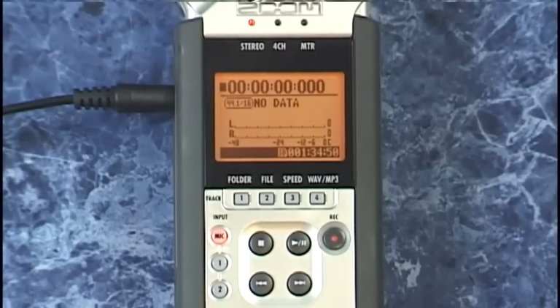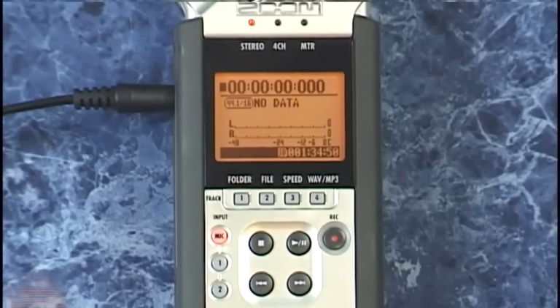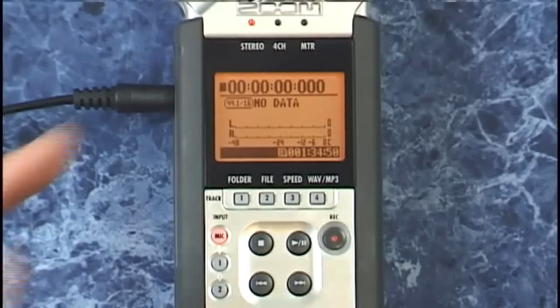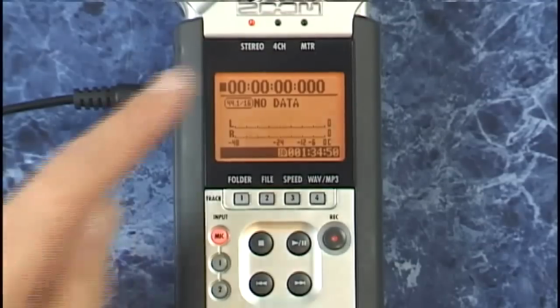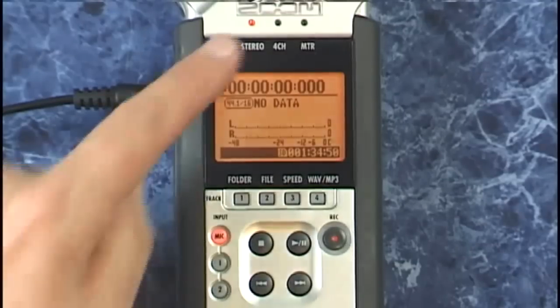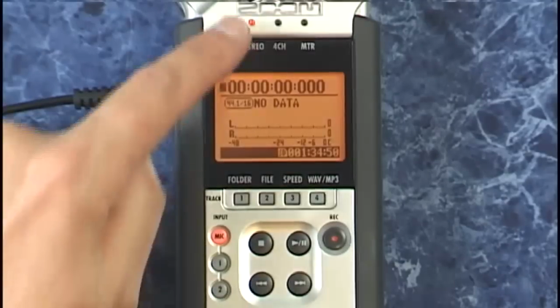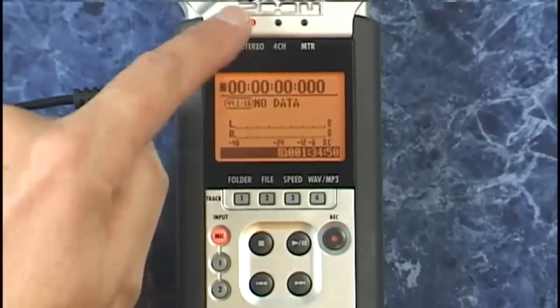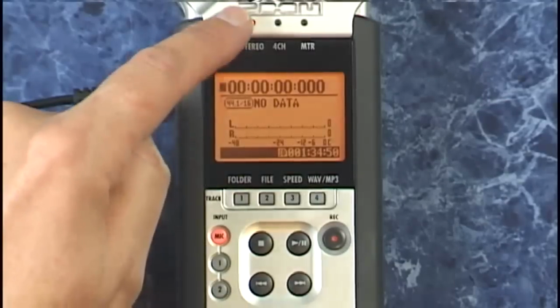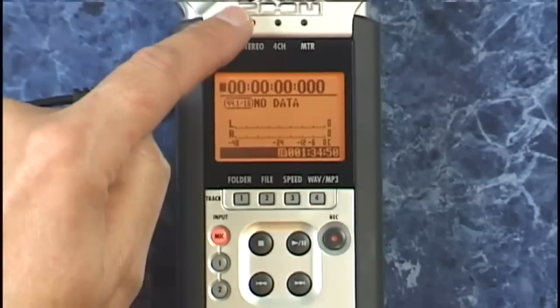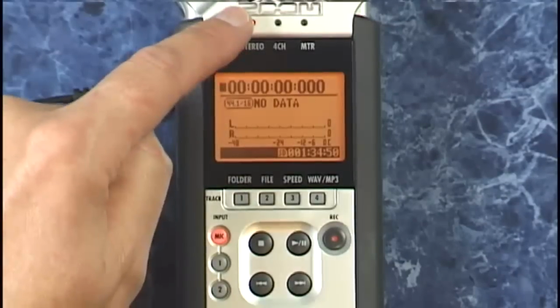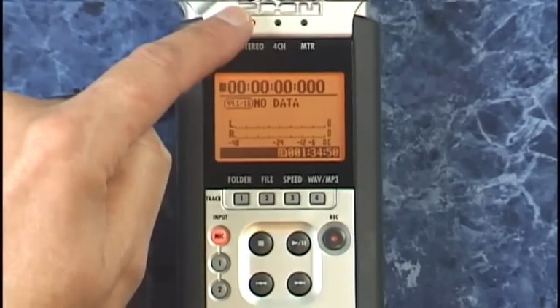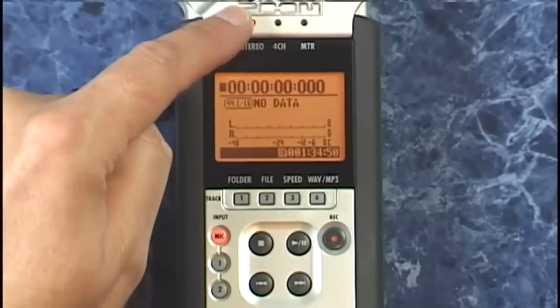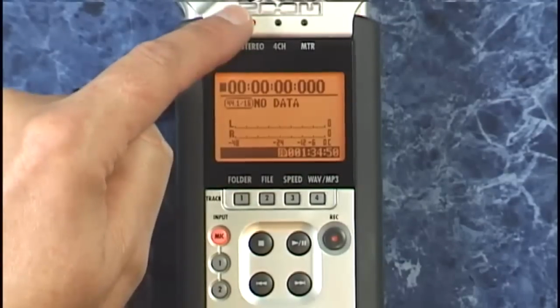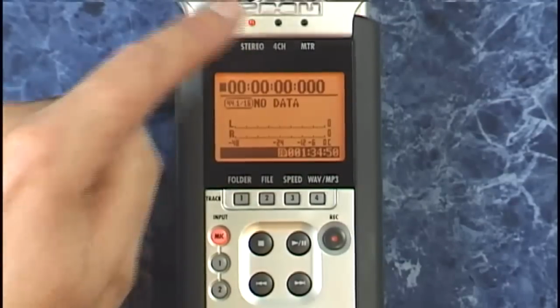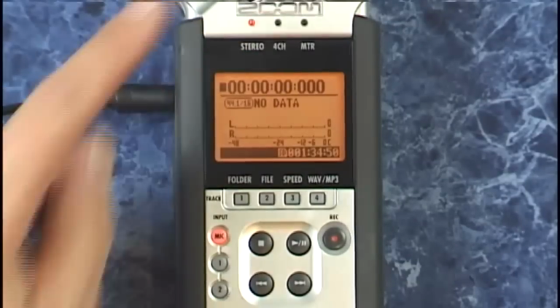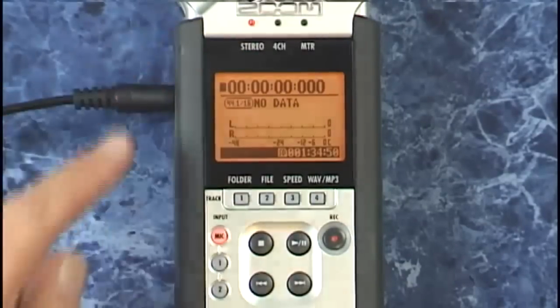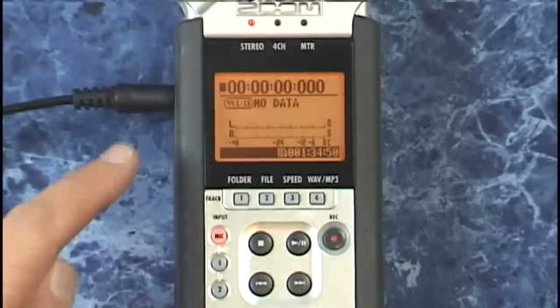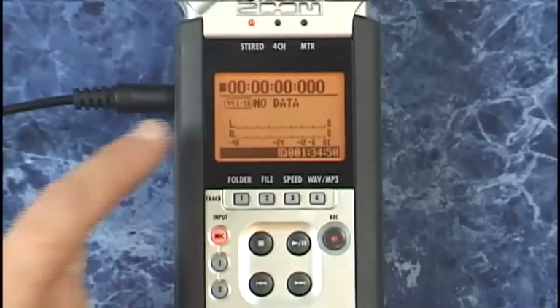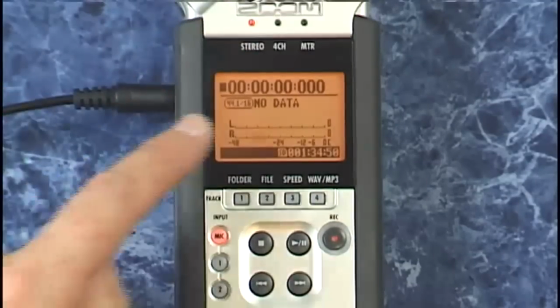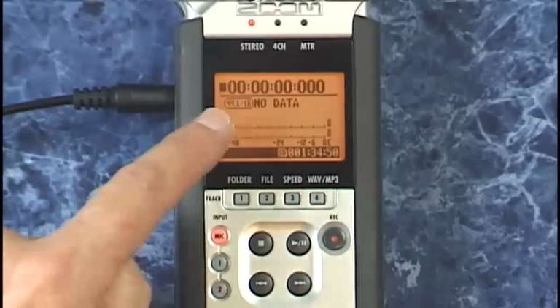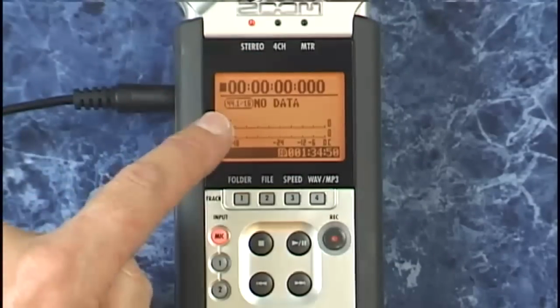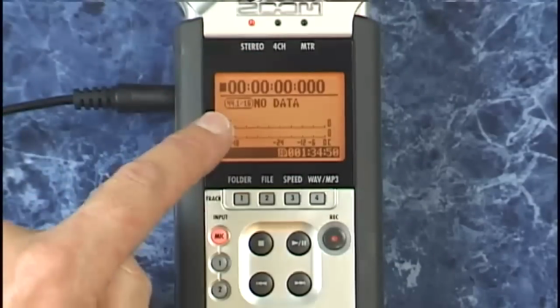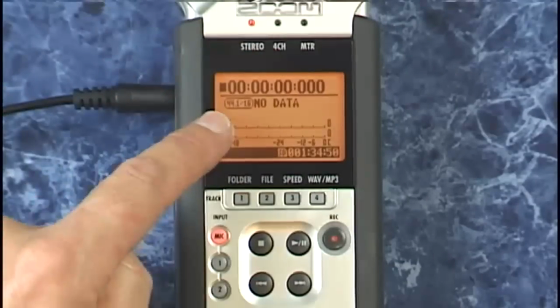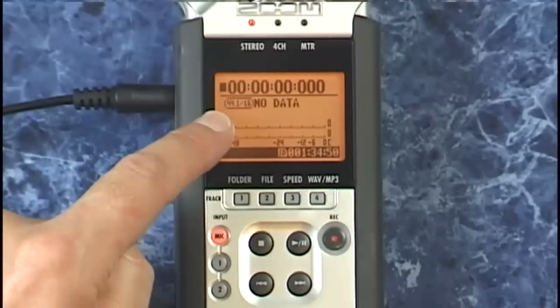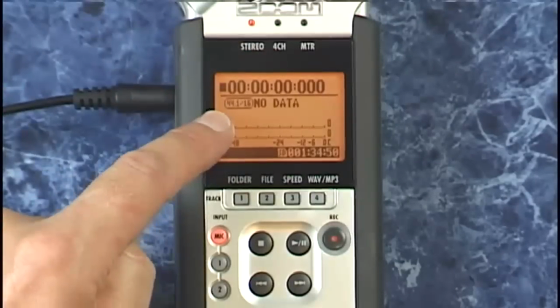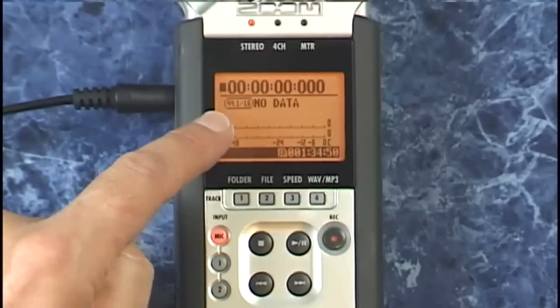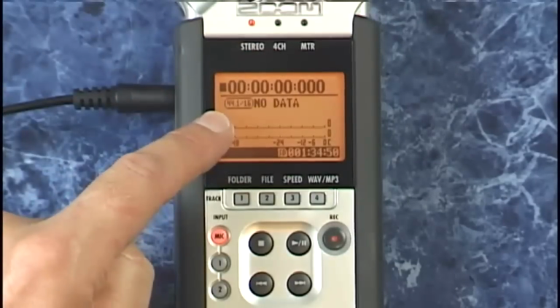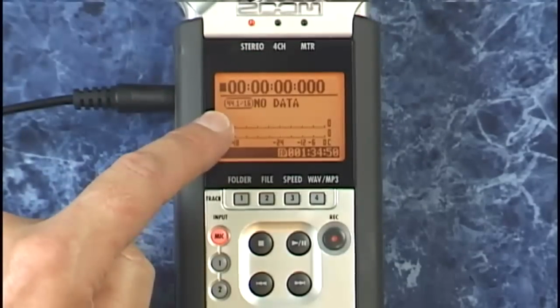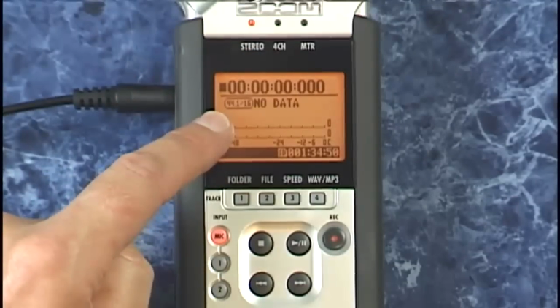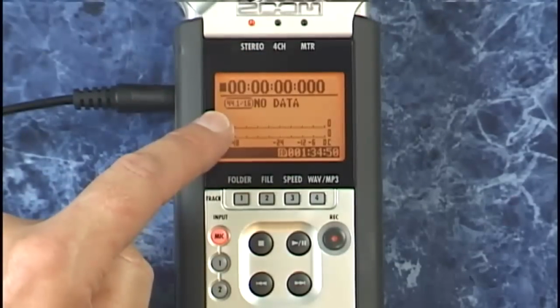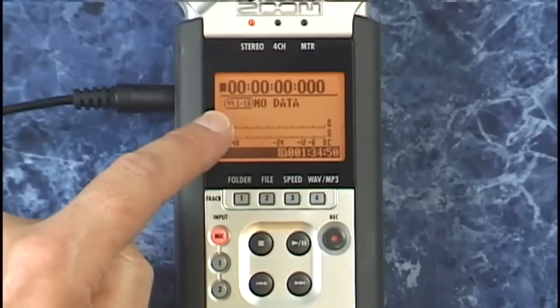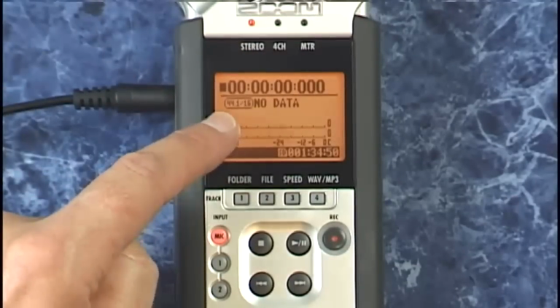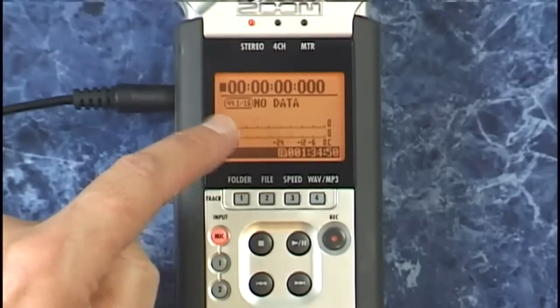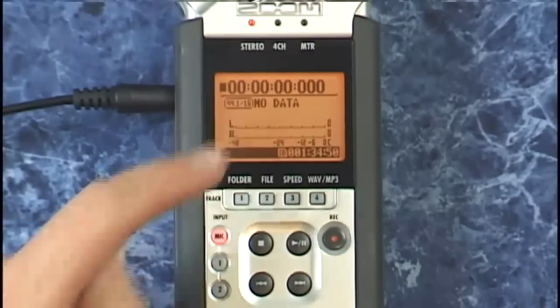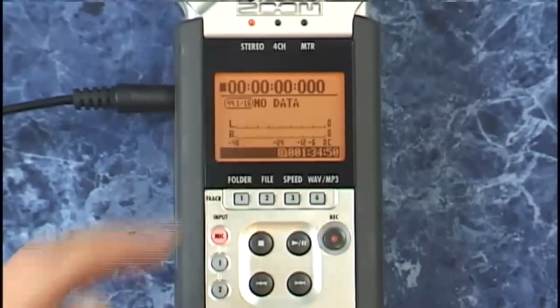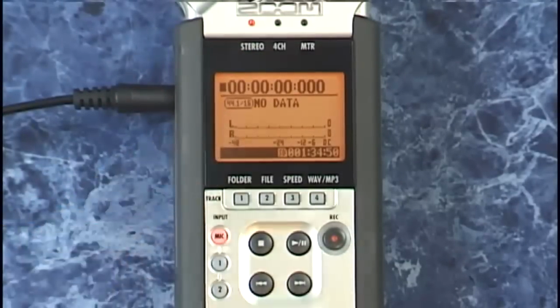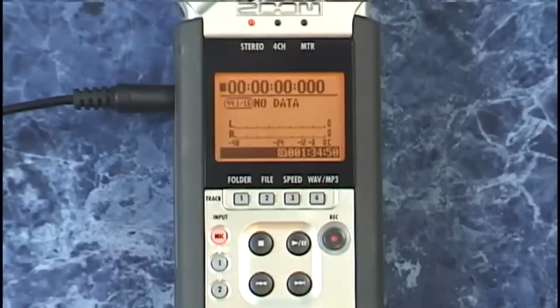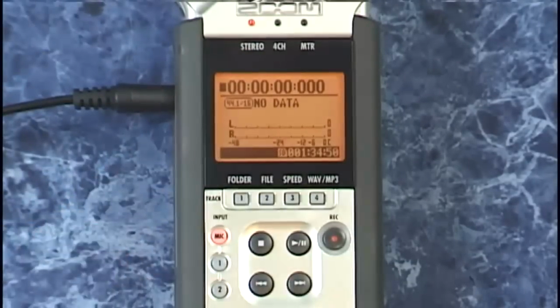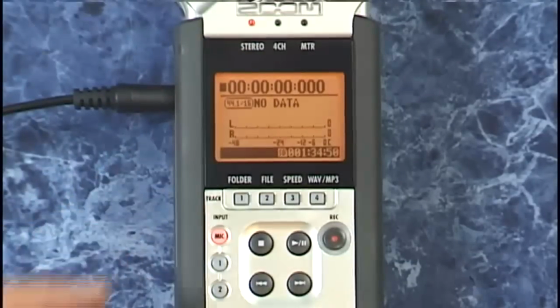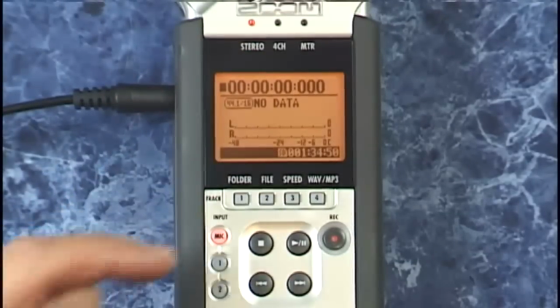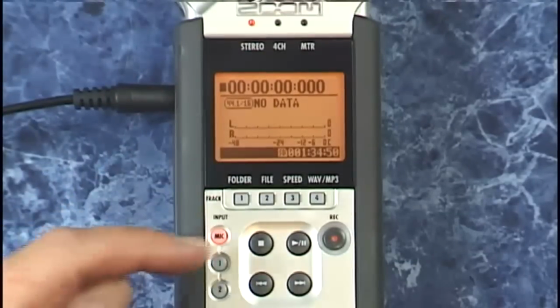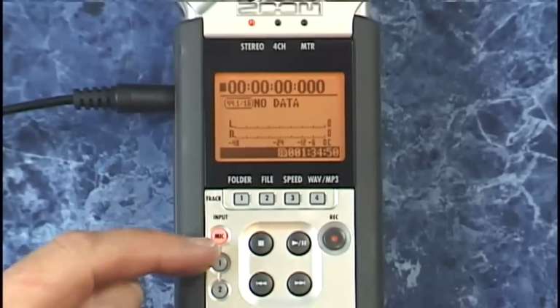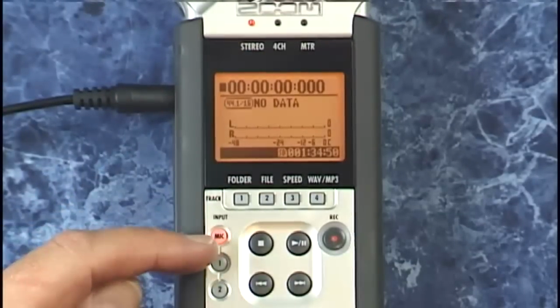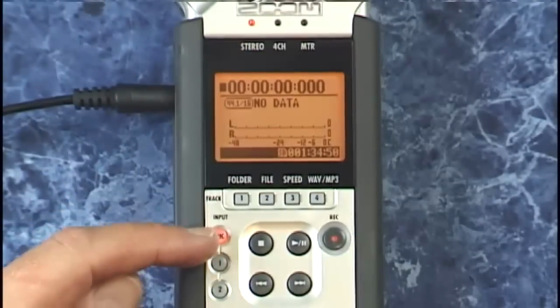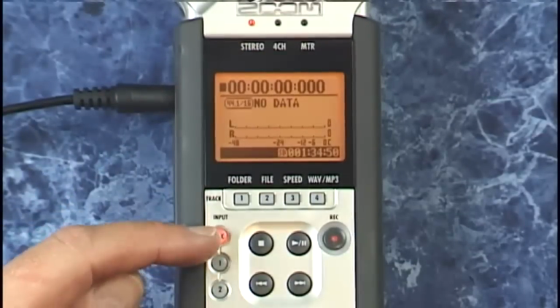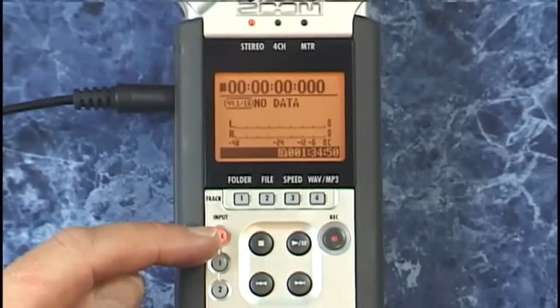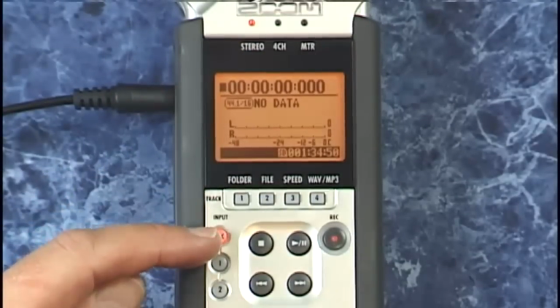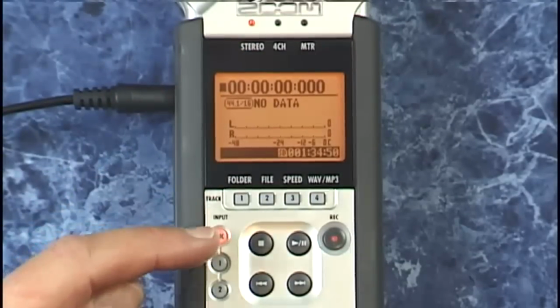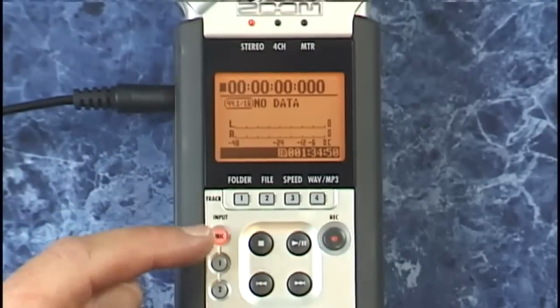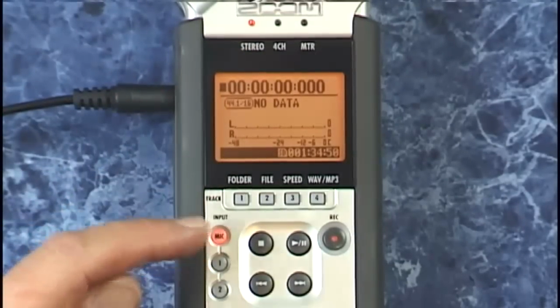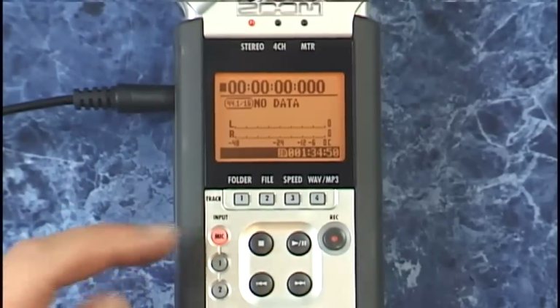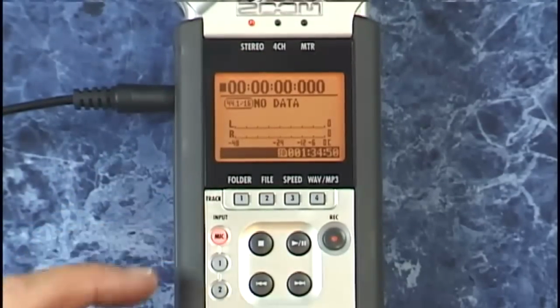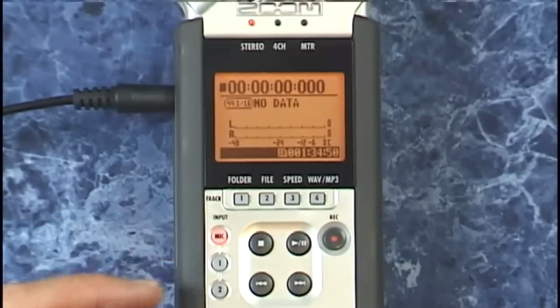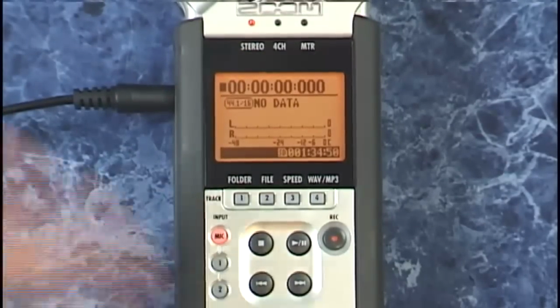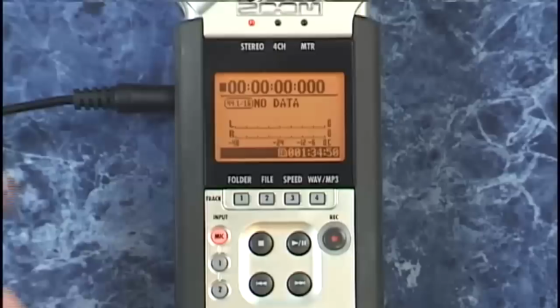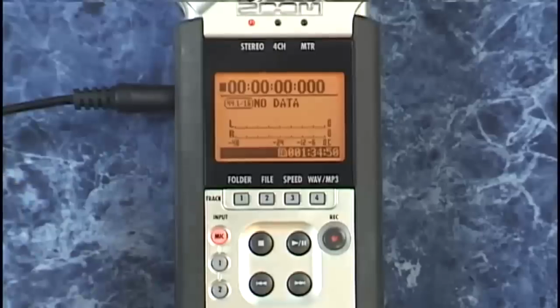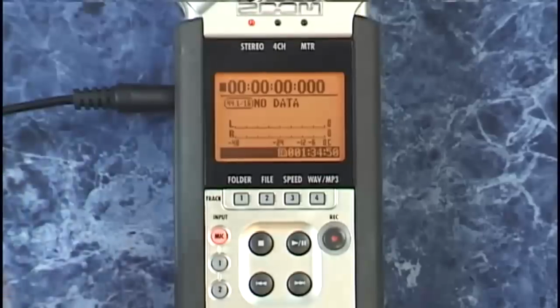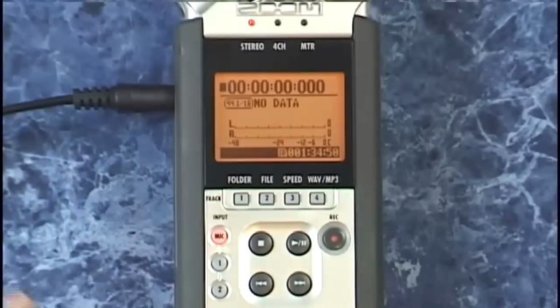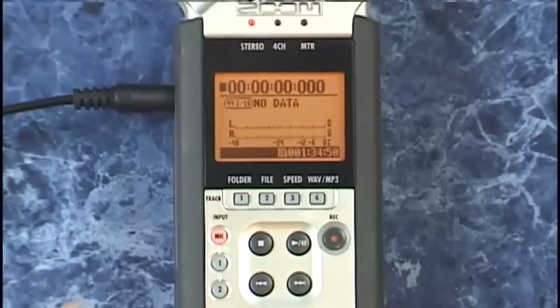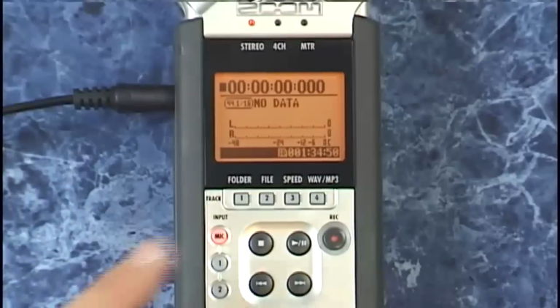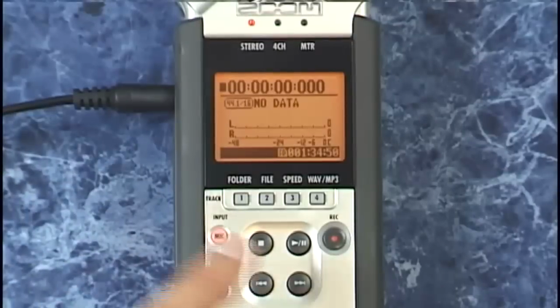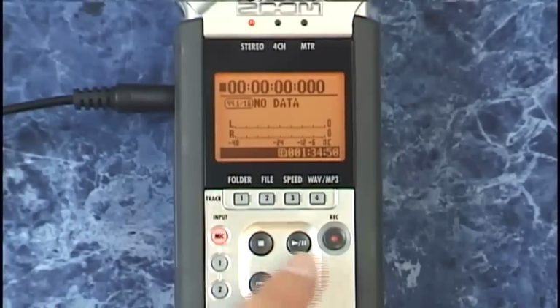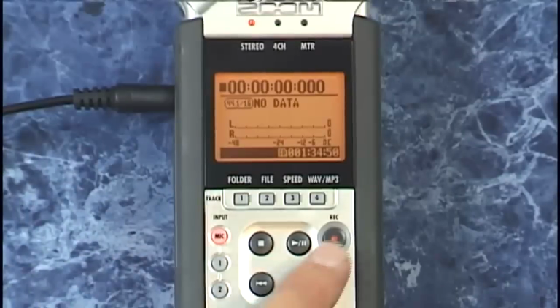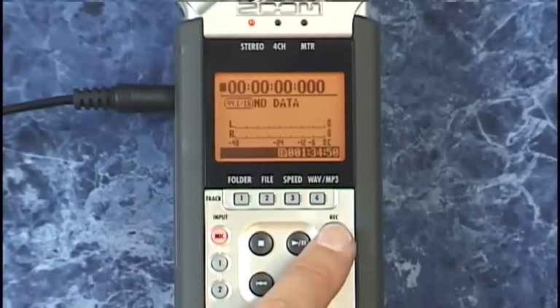I'm set up for stereo recording at 44.1k, 16-bit with the internal mics. So let's go ahead and press record.